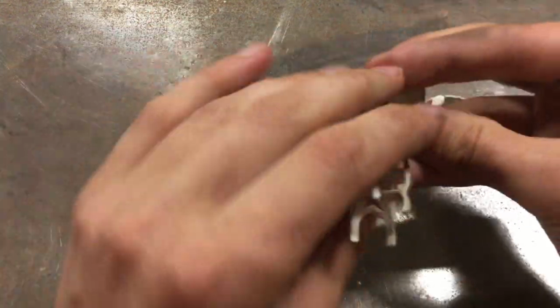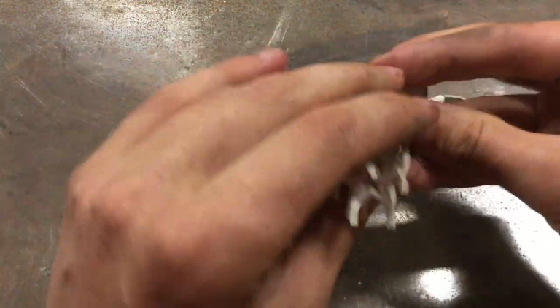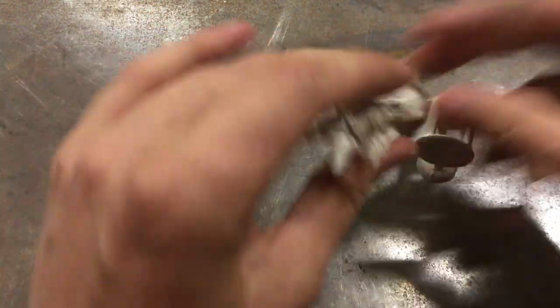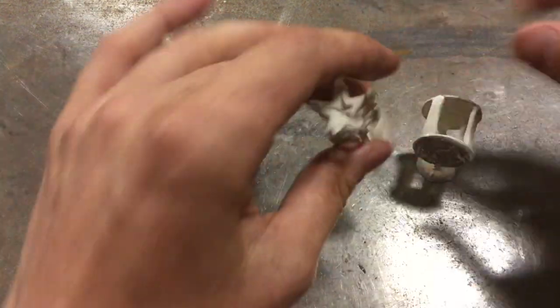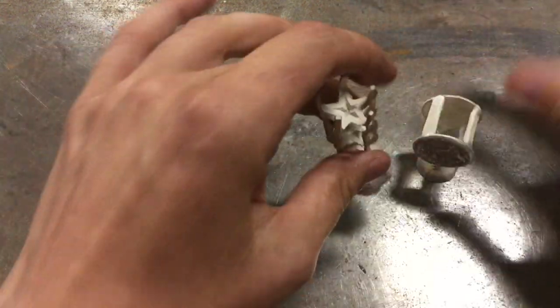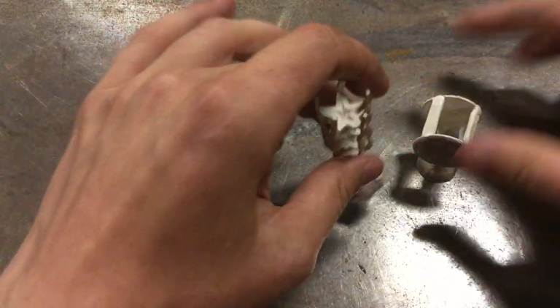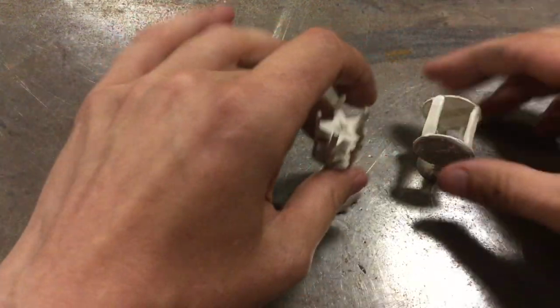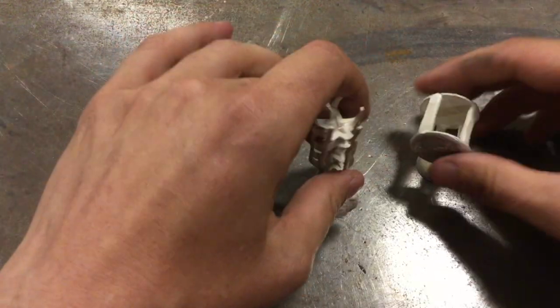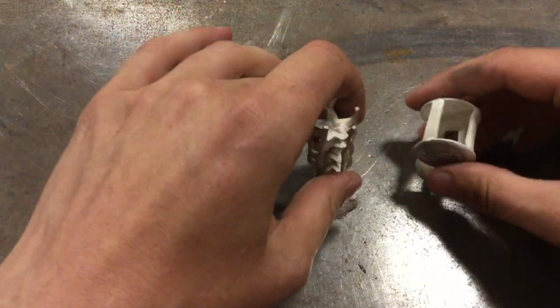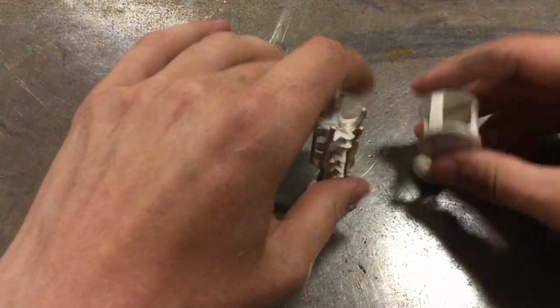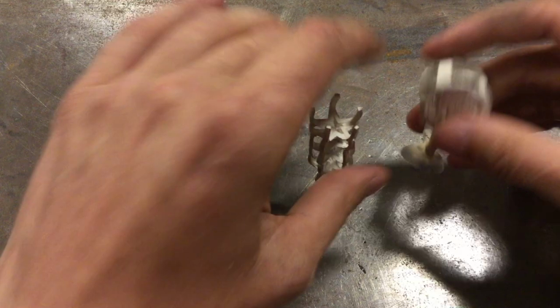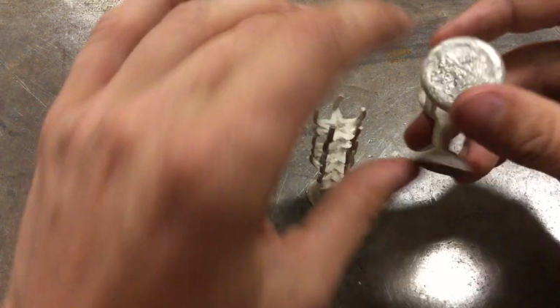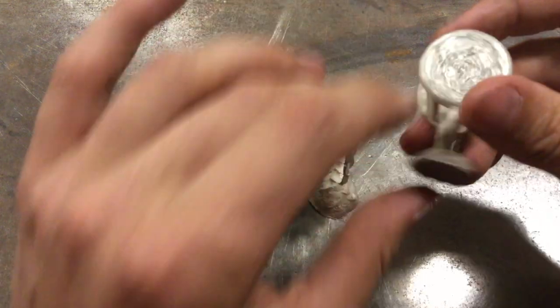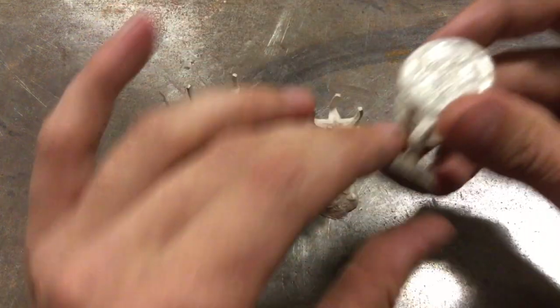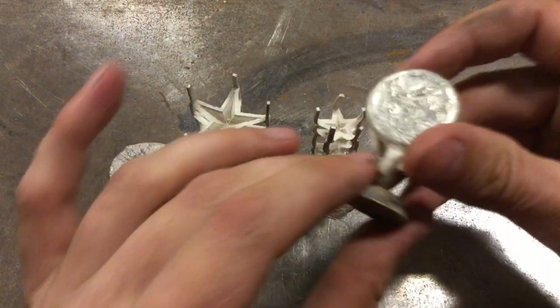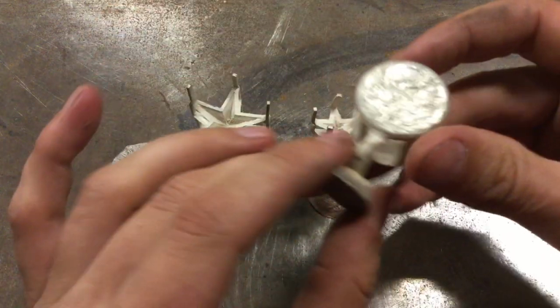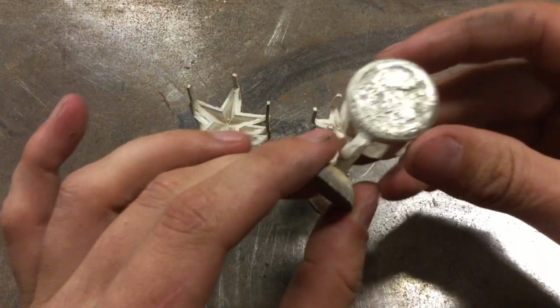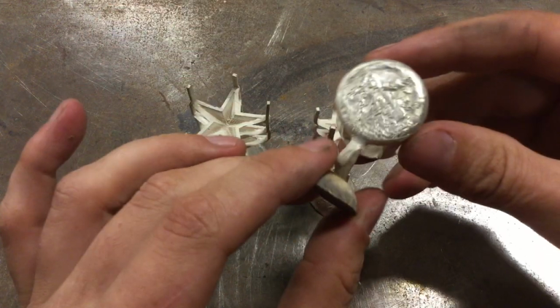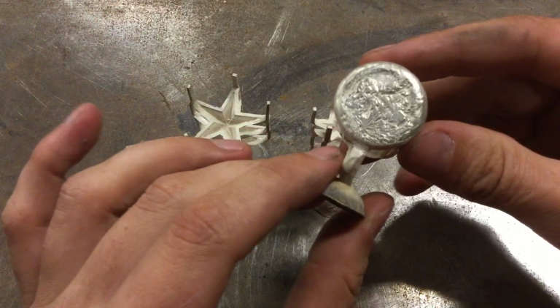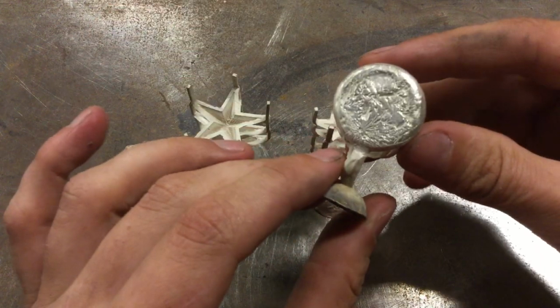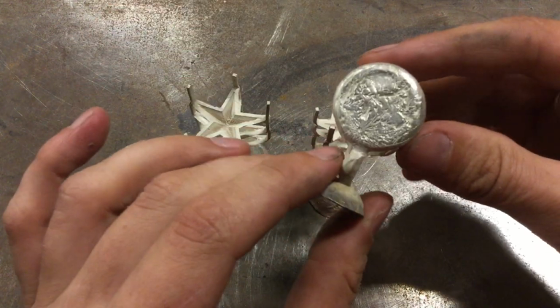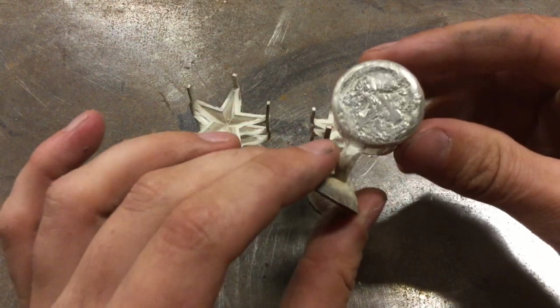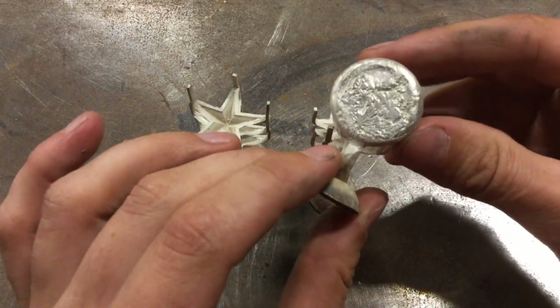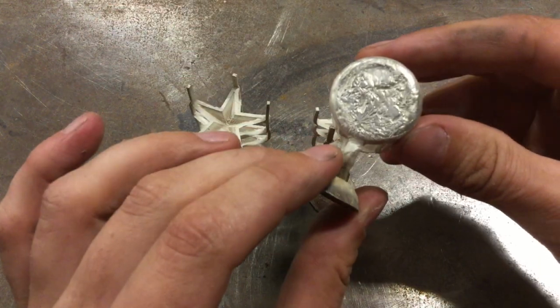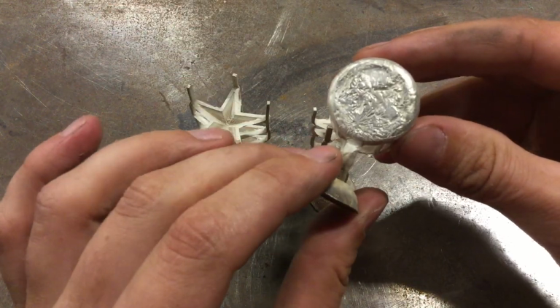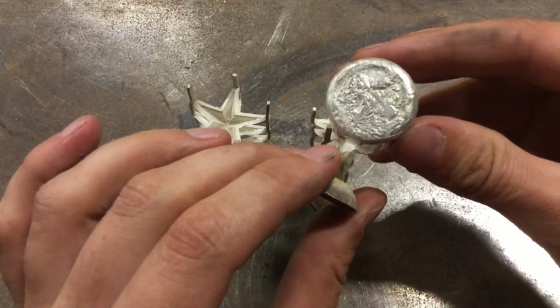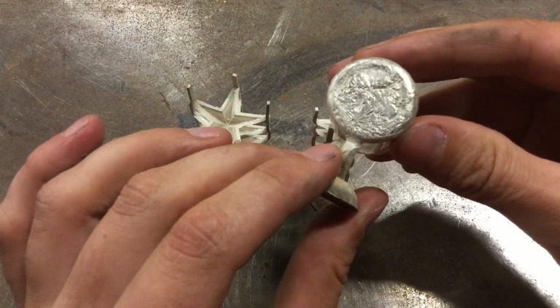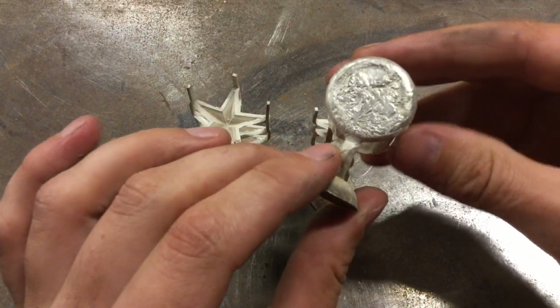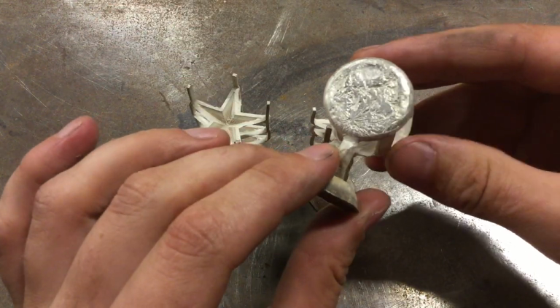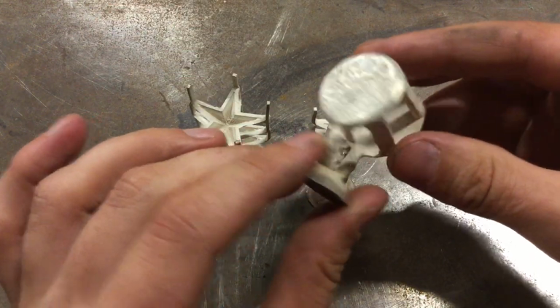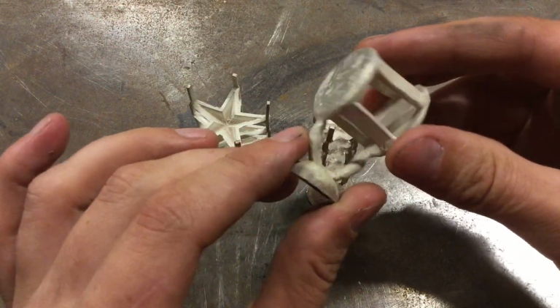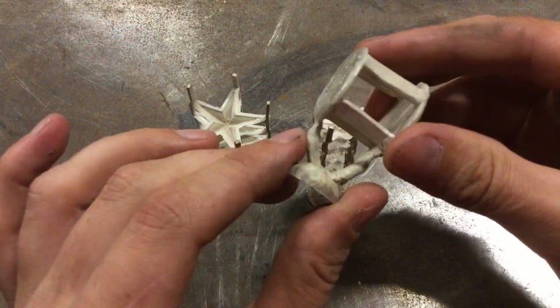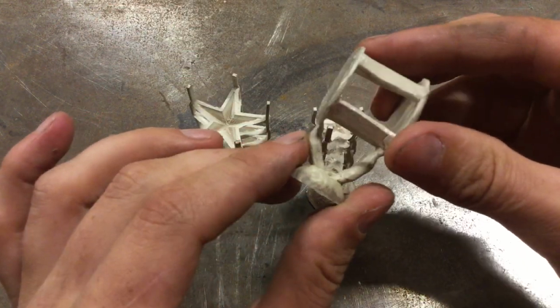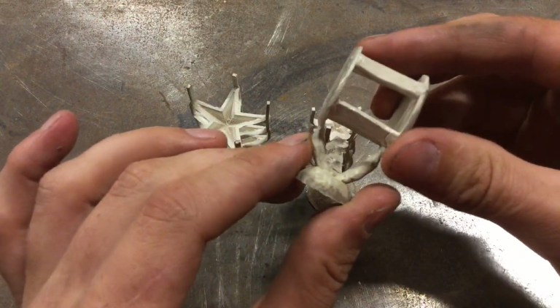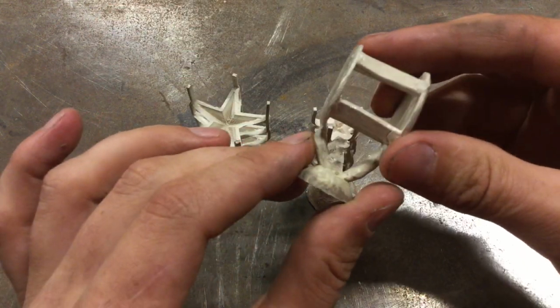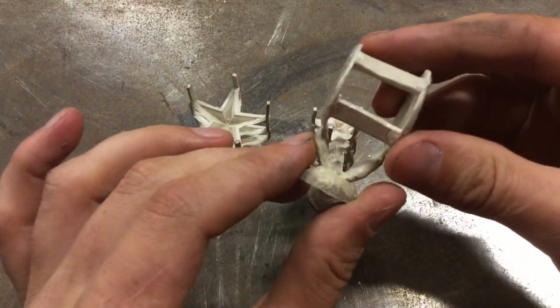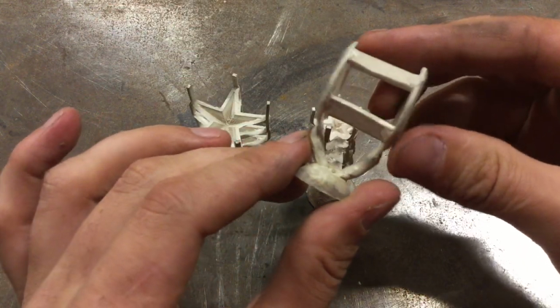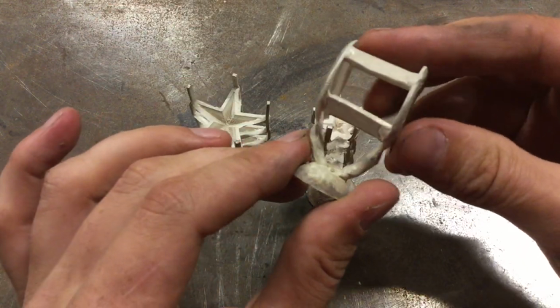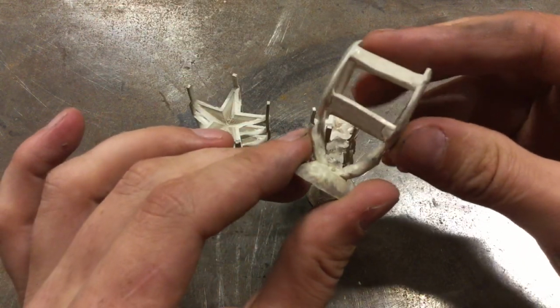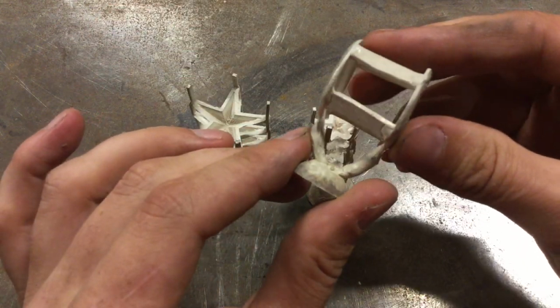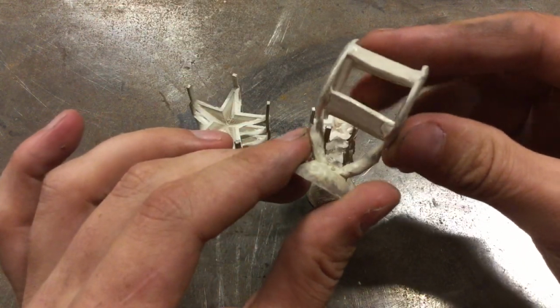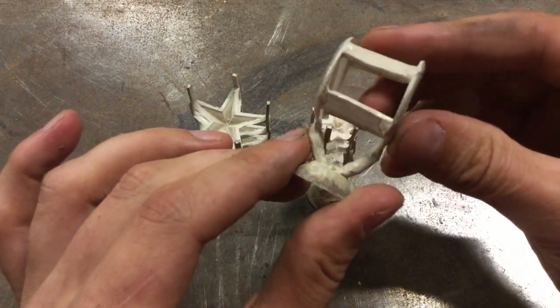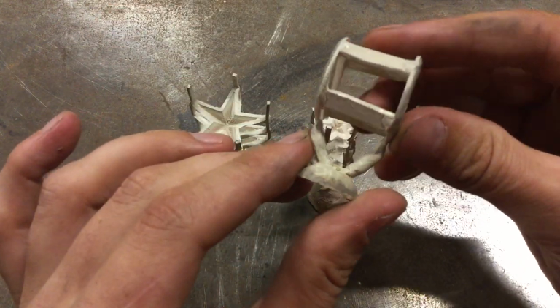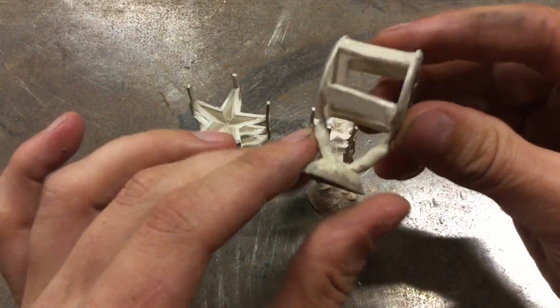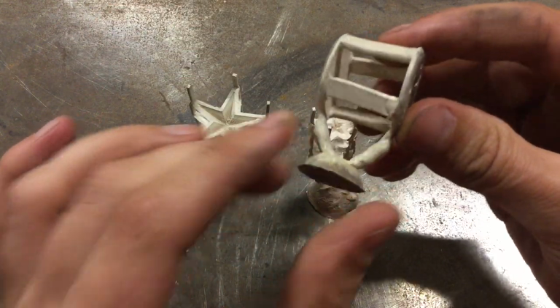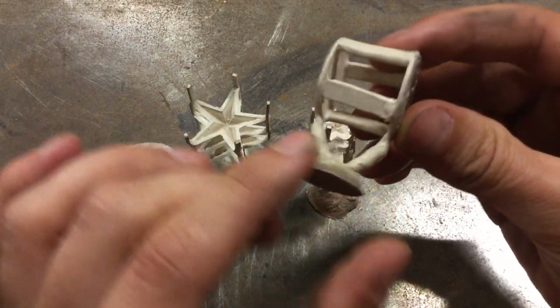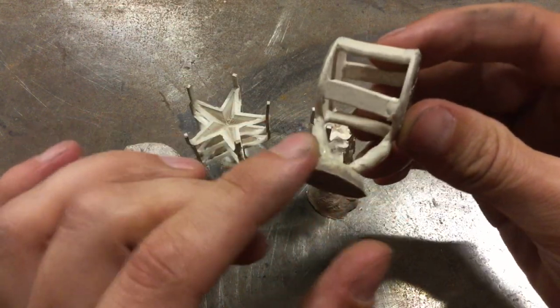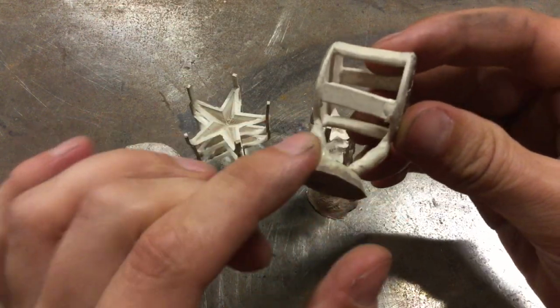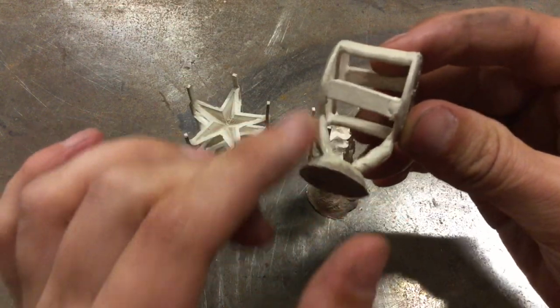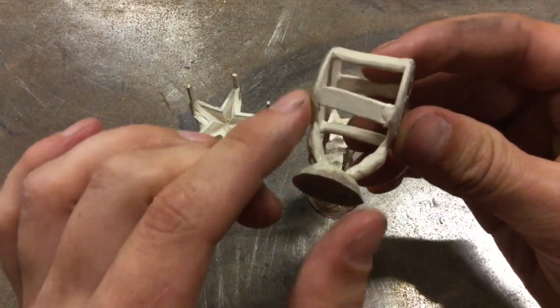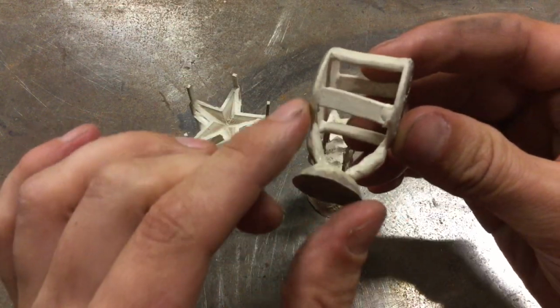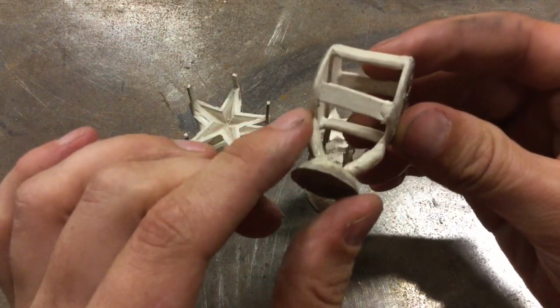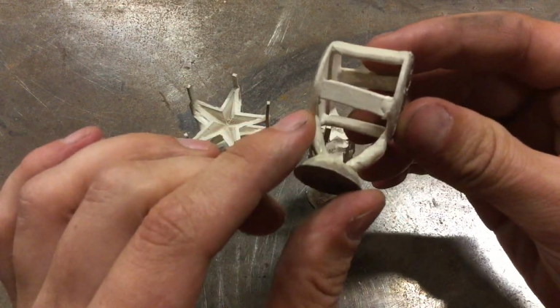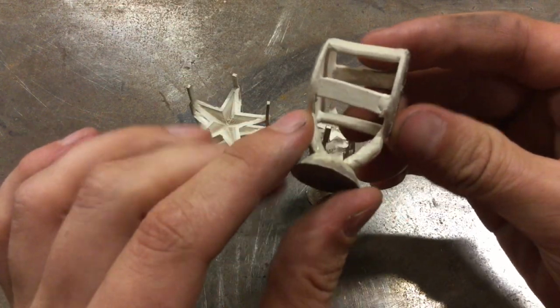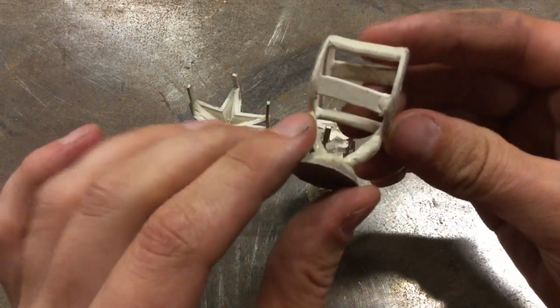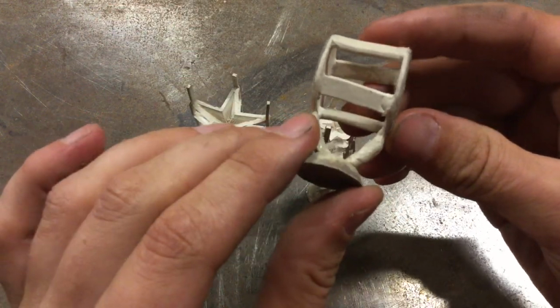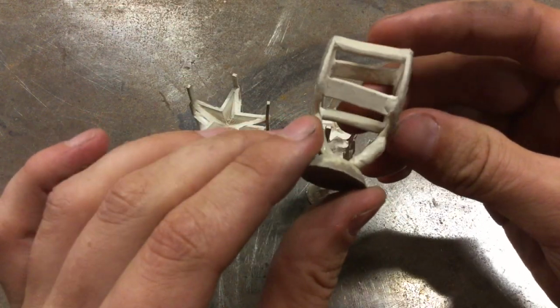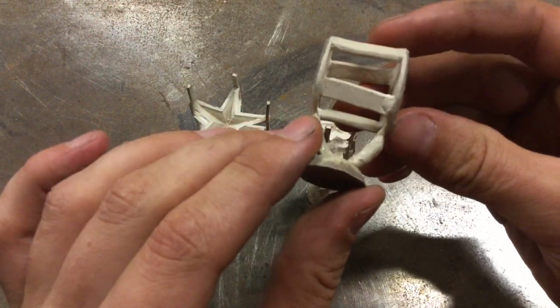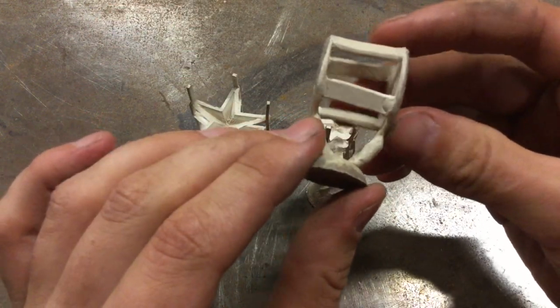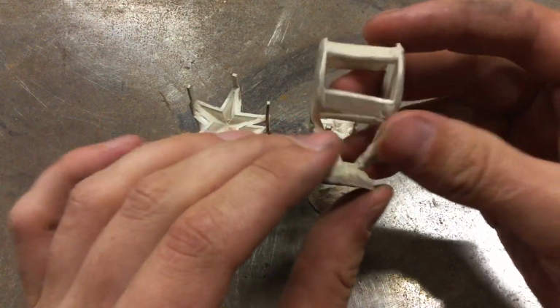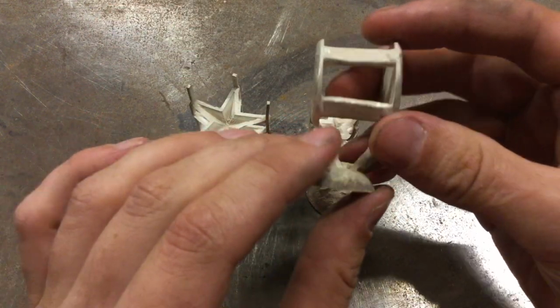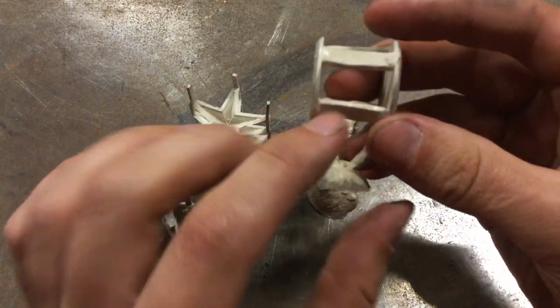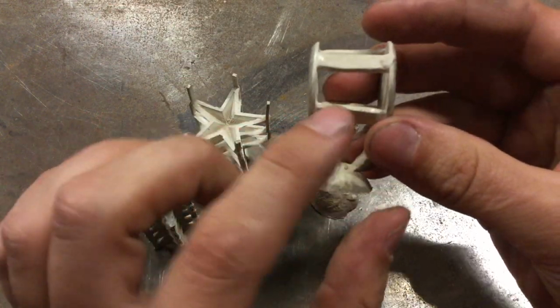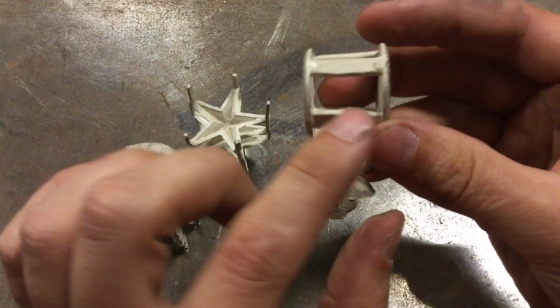One thing to consider is when we did the moon part, the sprueing here was just to the edge and that worked fine.